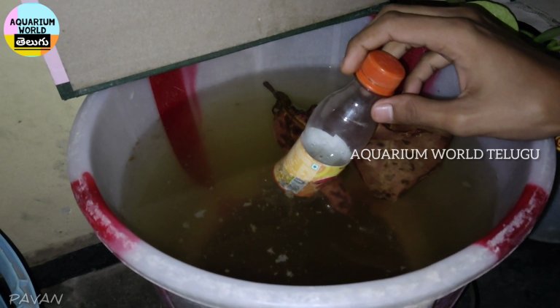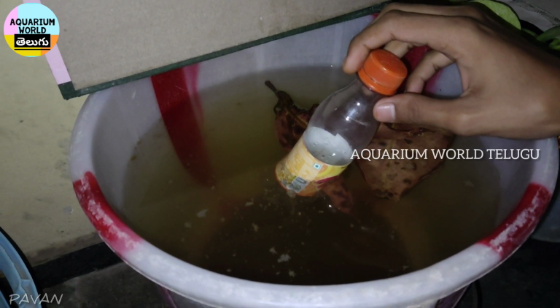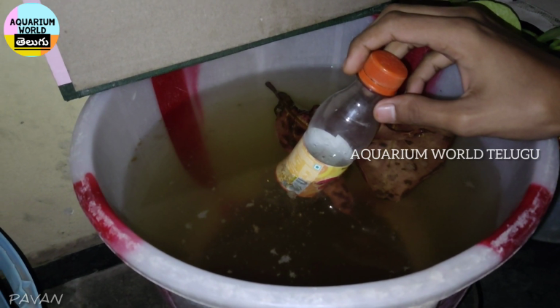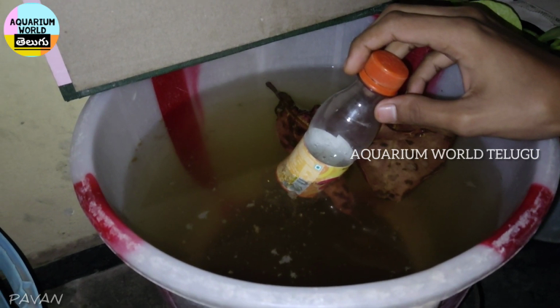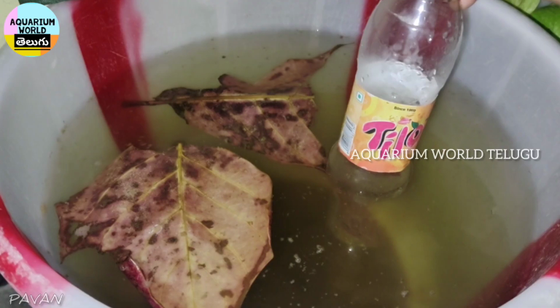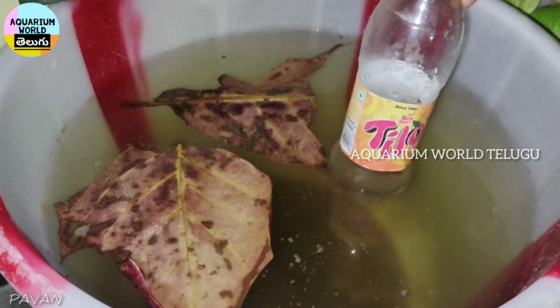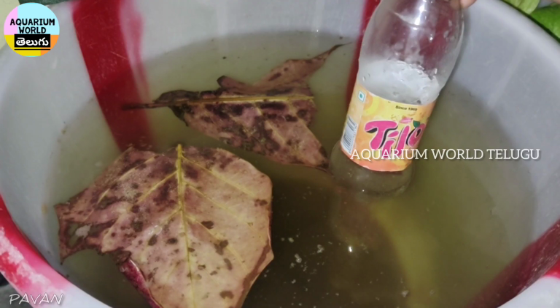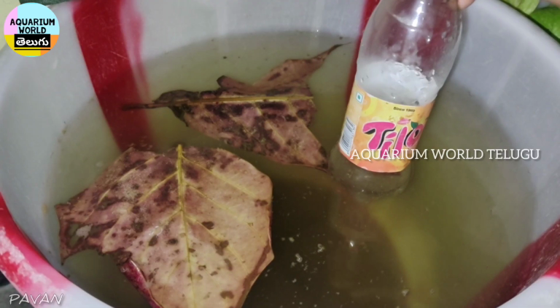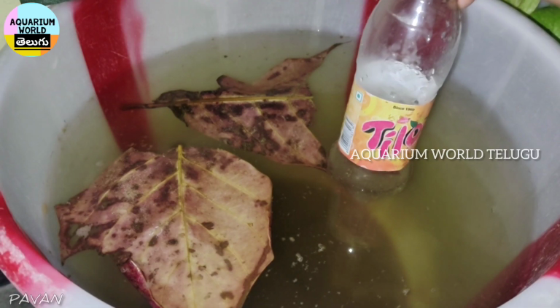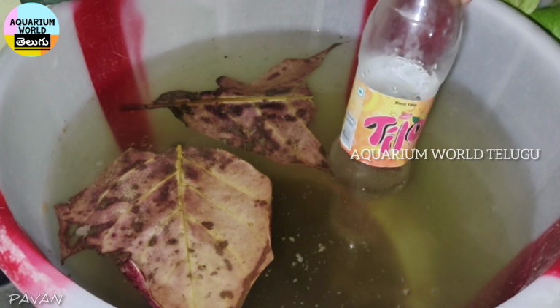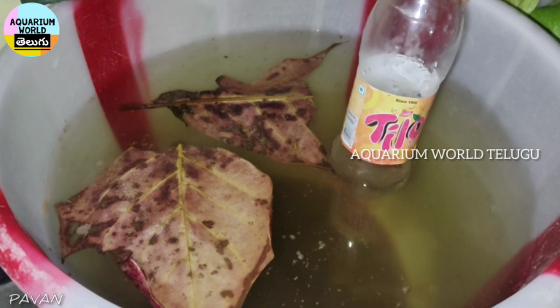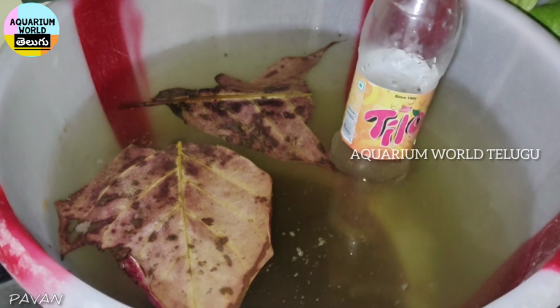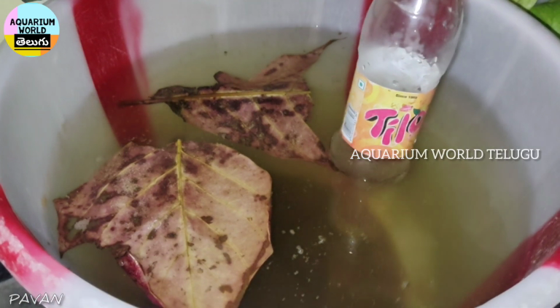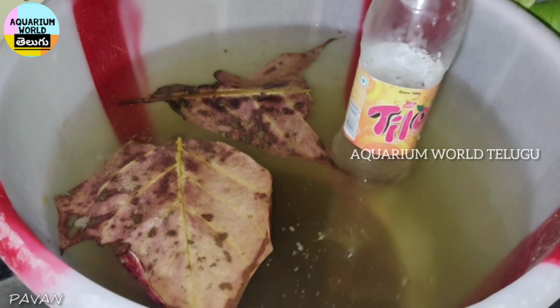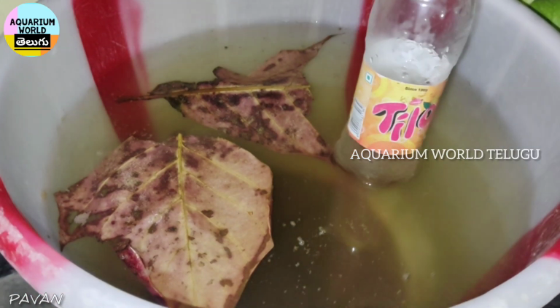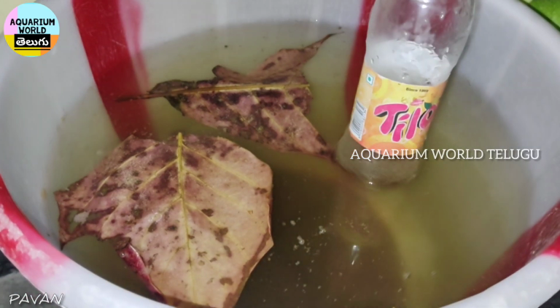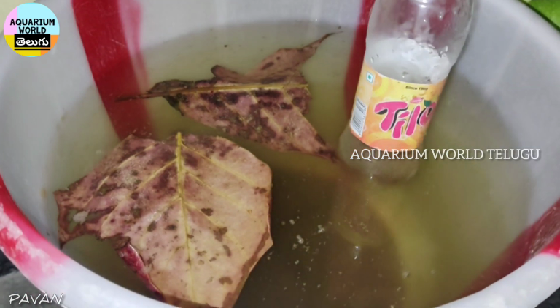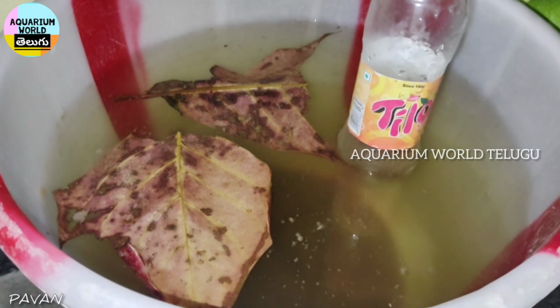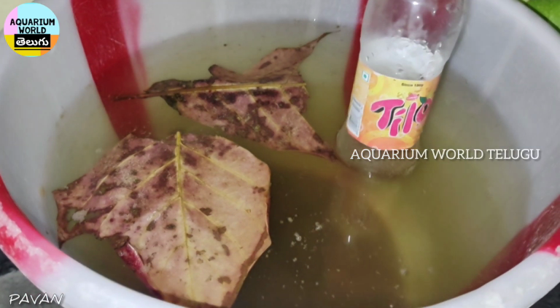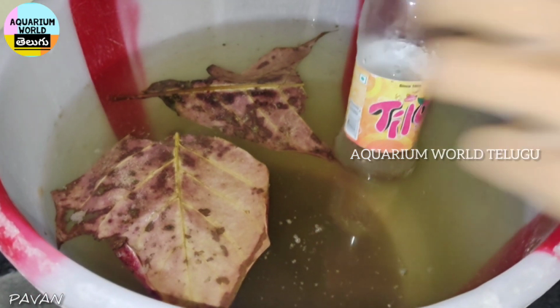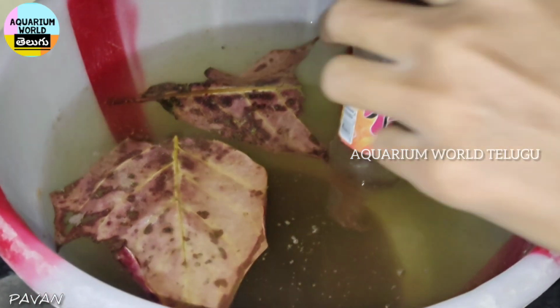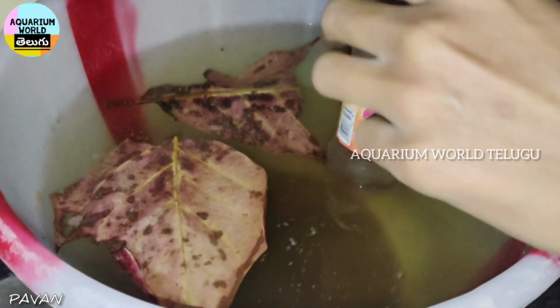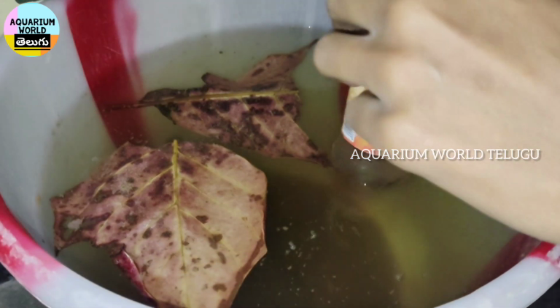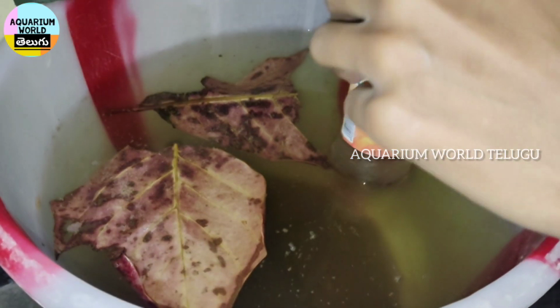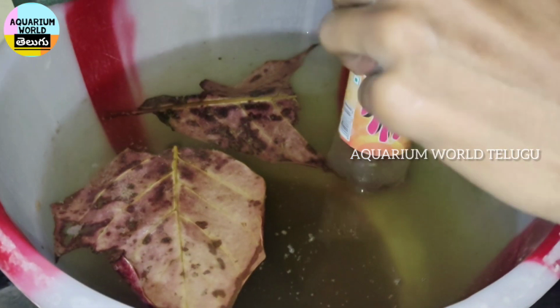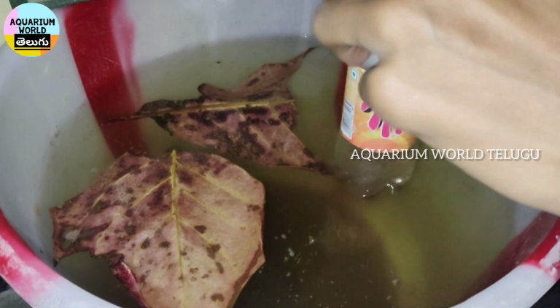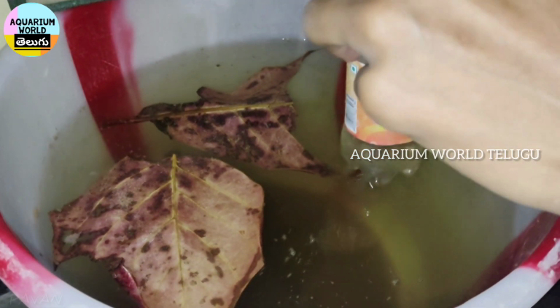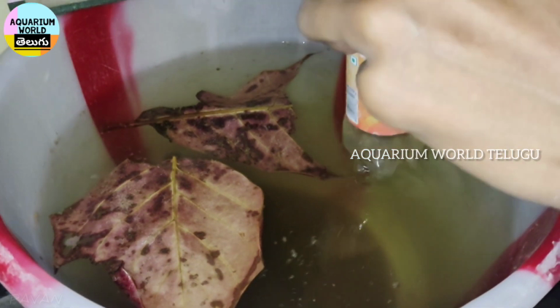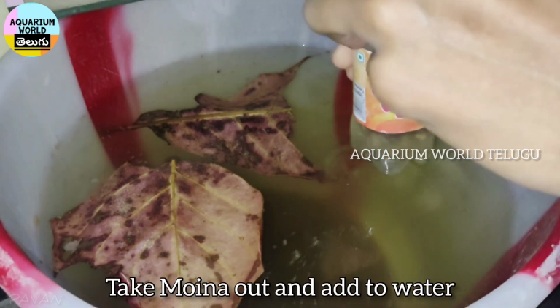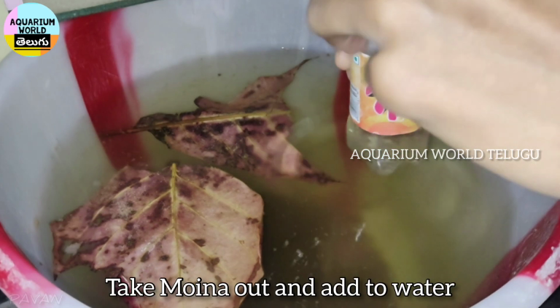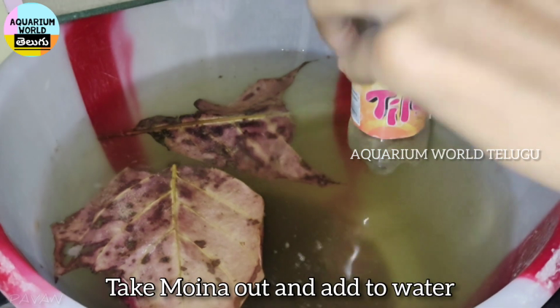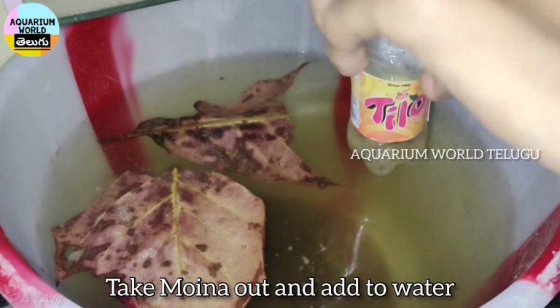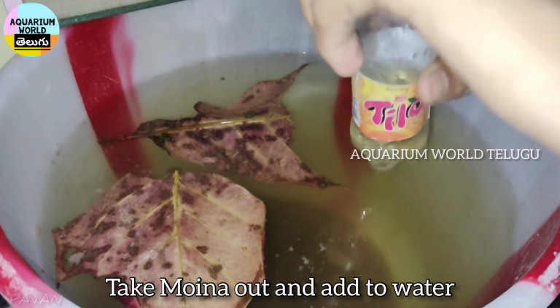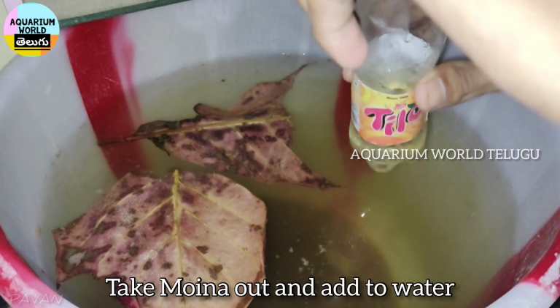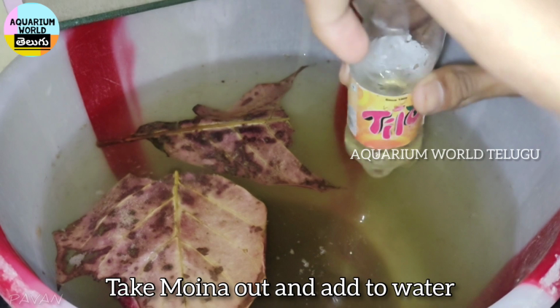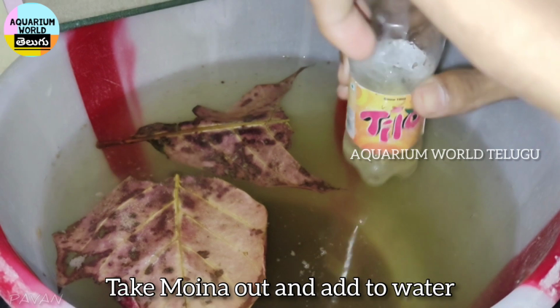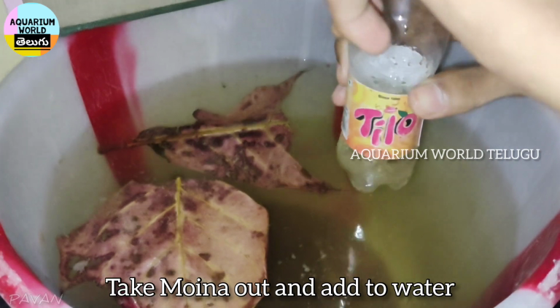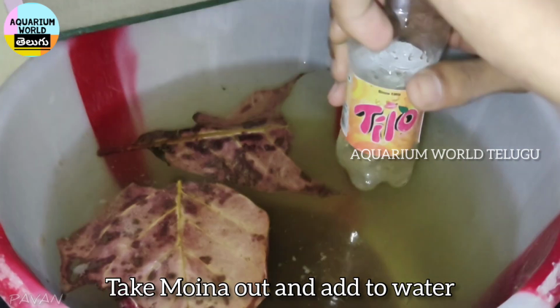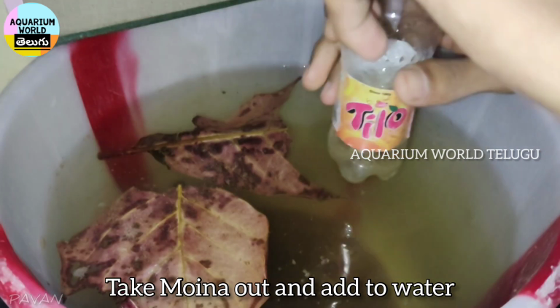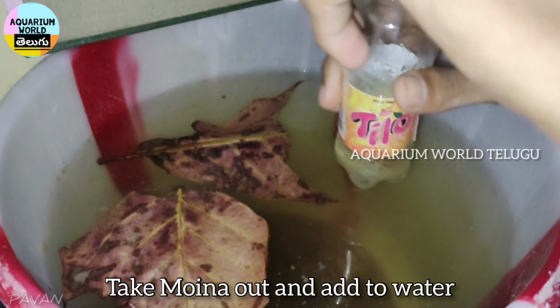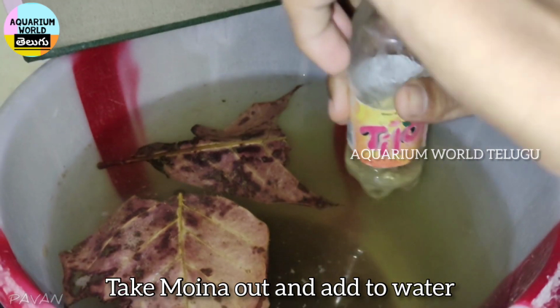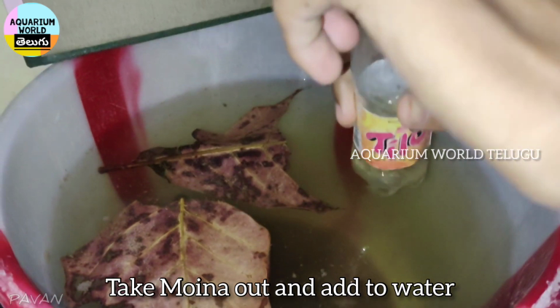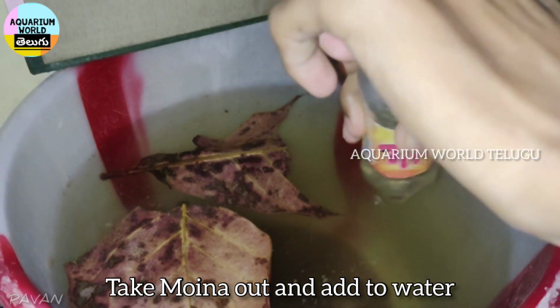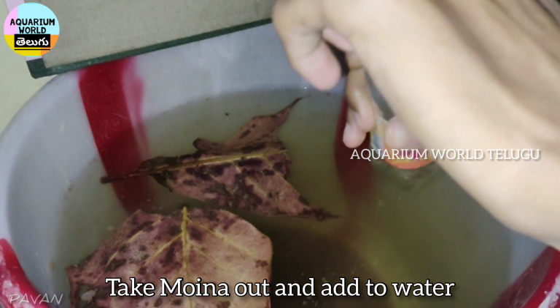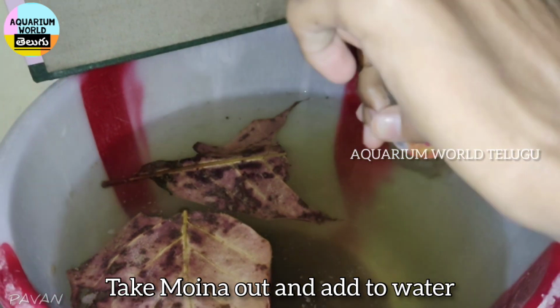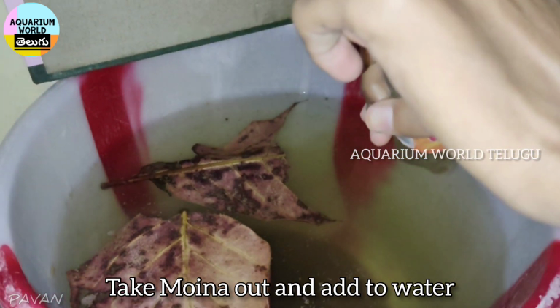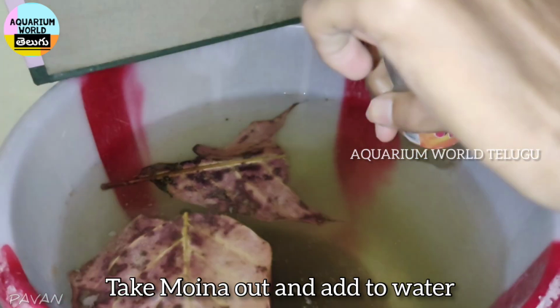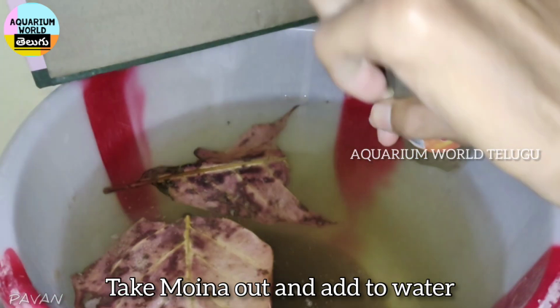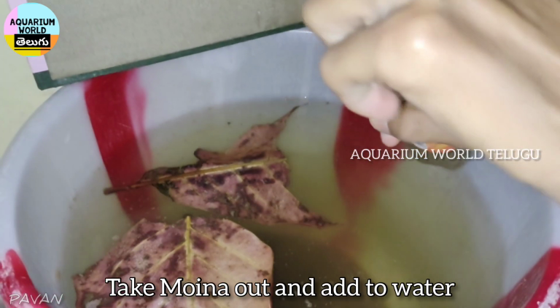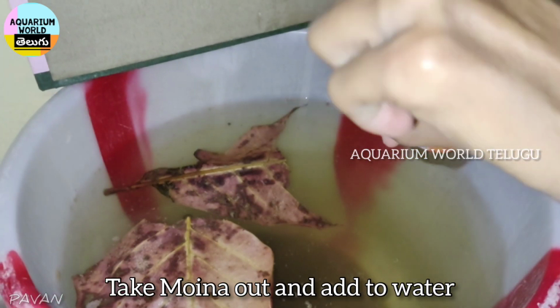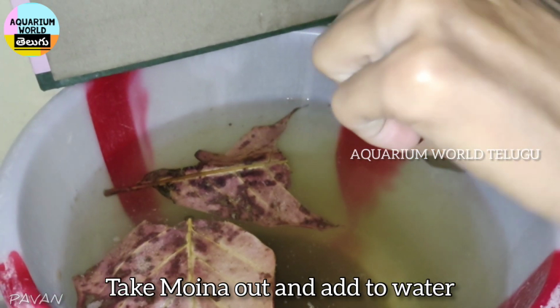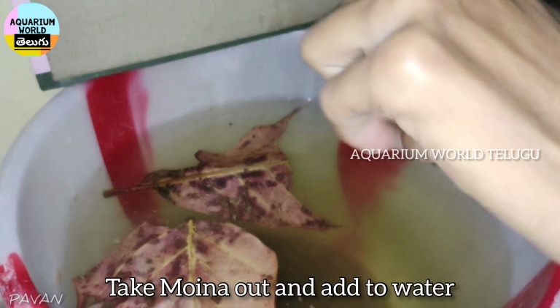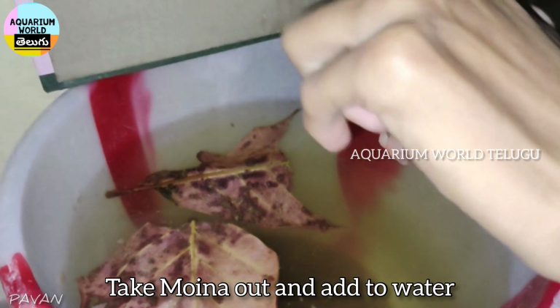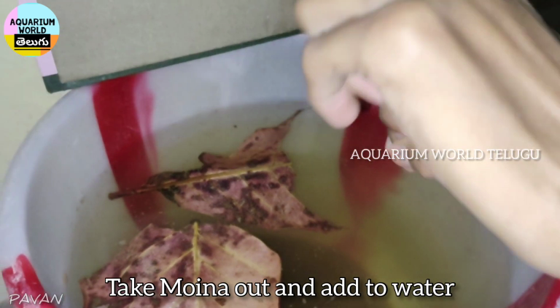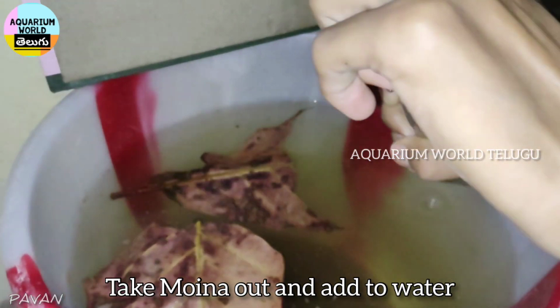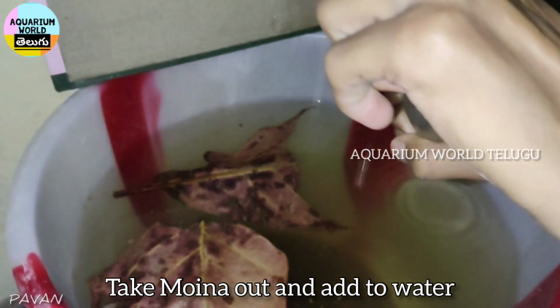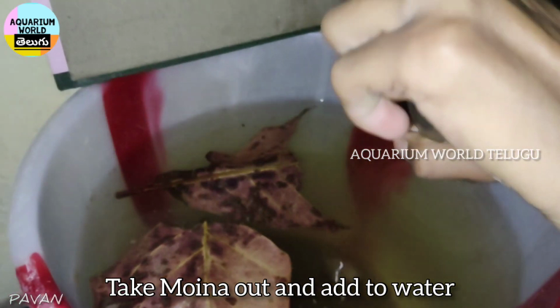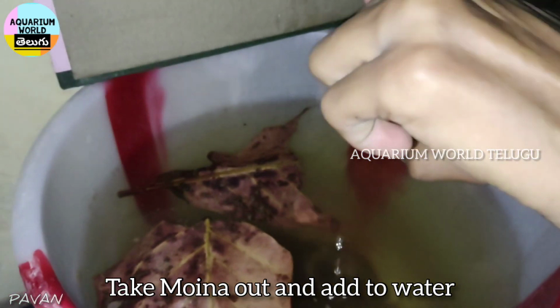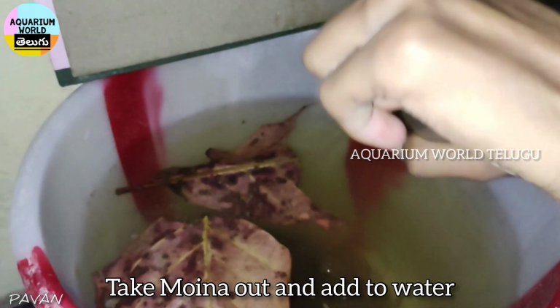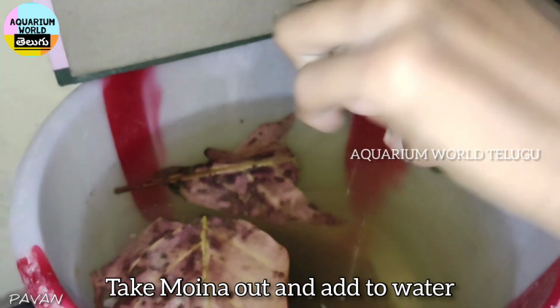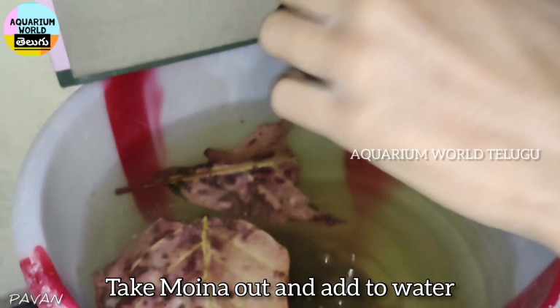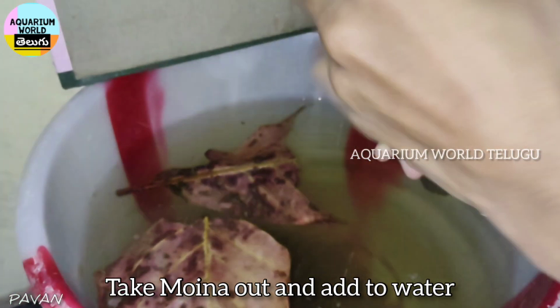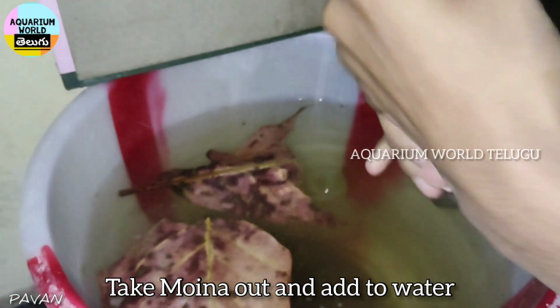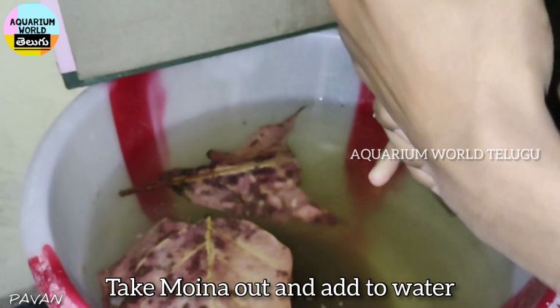Step 4. After 10 to 15 minutes, take the Moina and add it into the water.